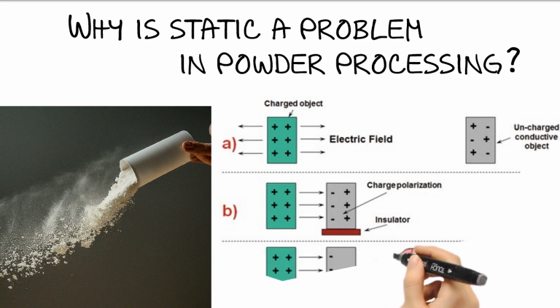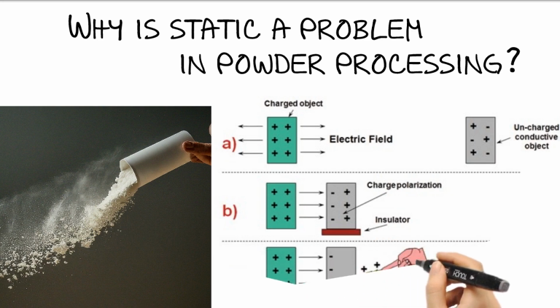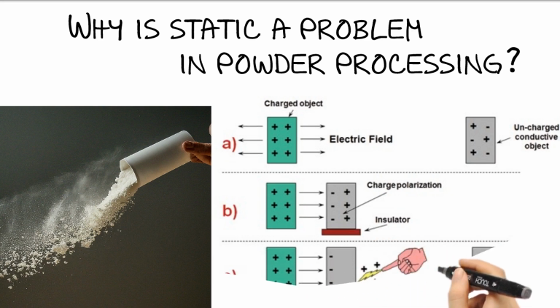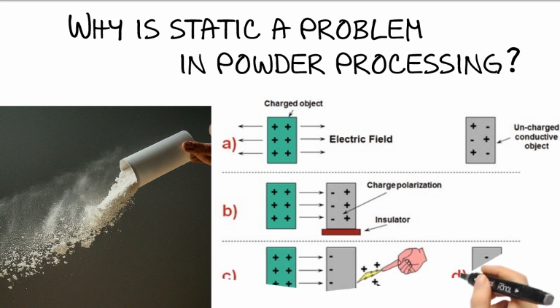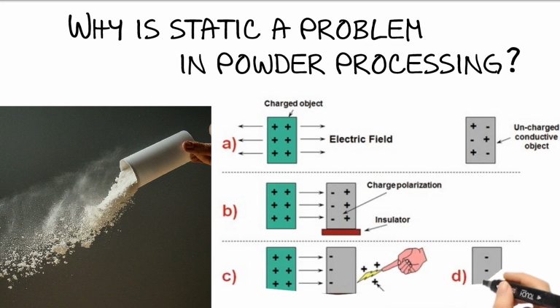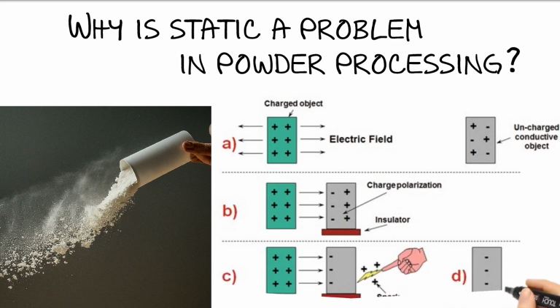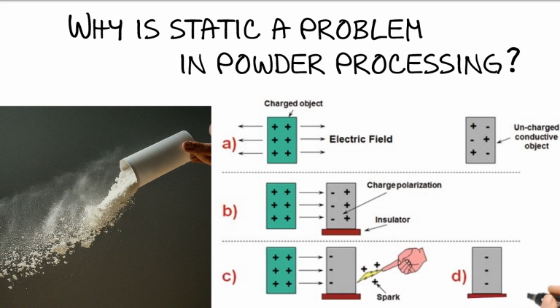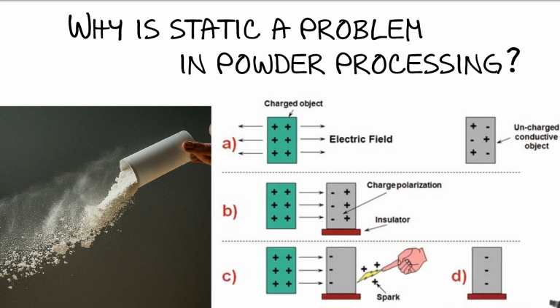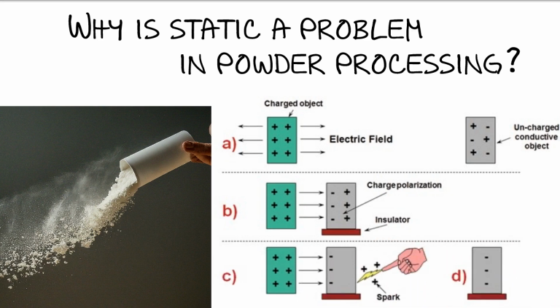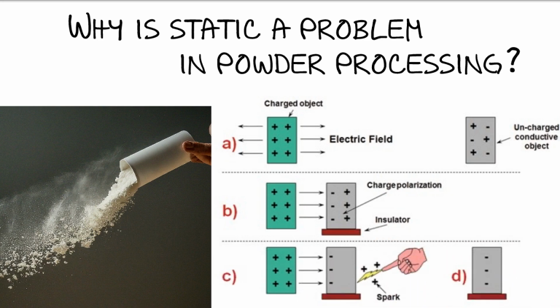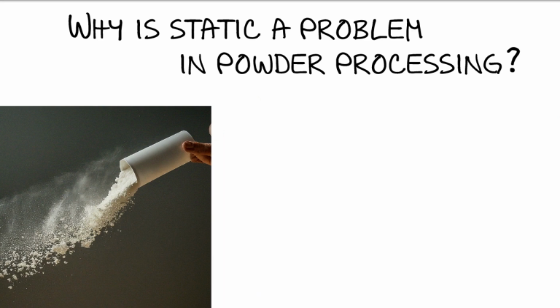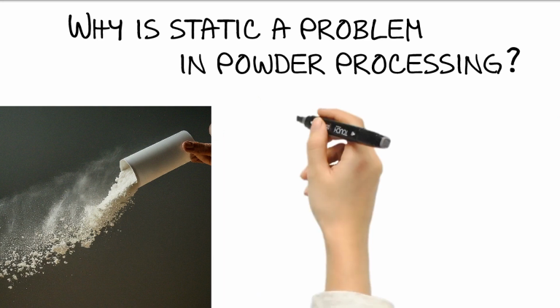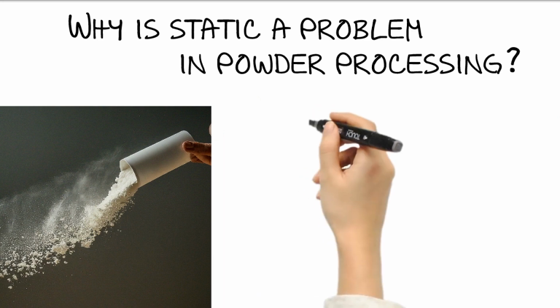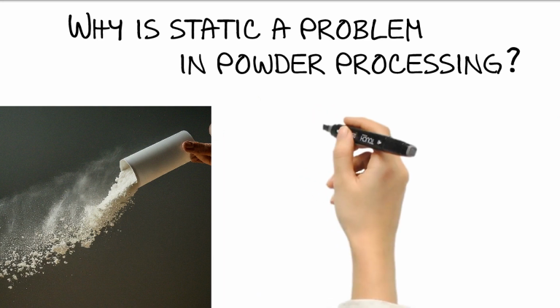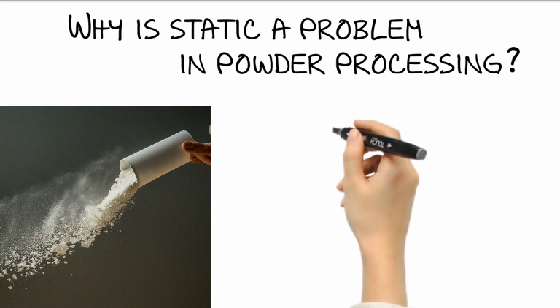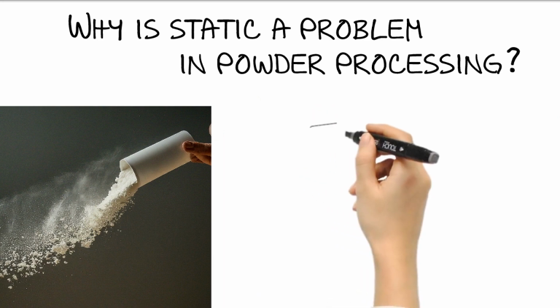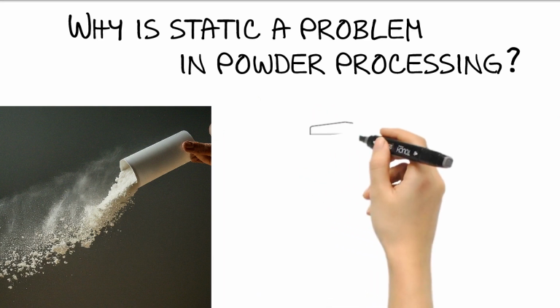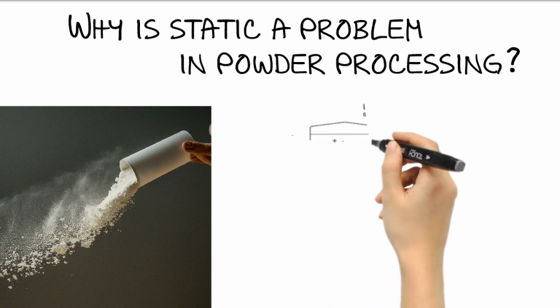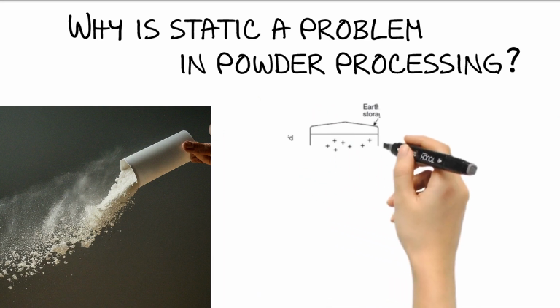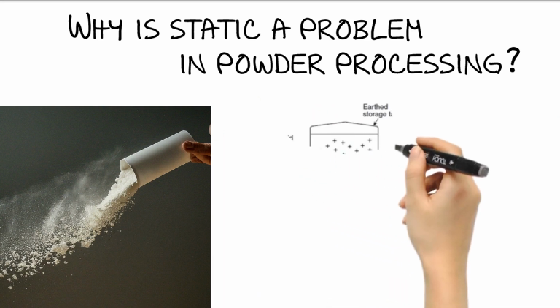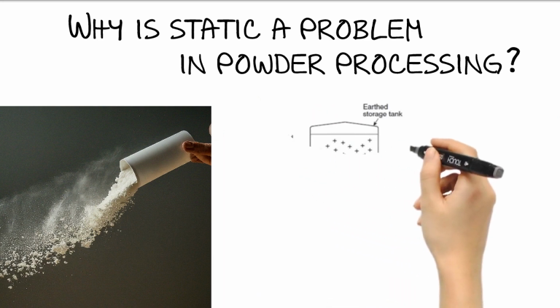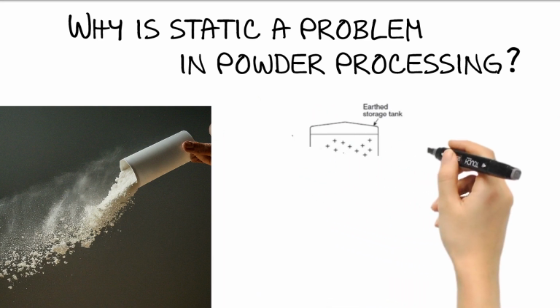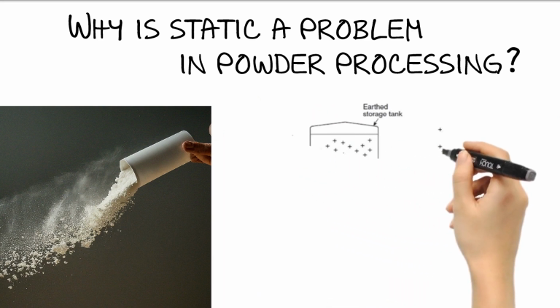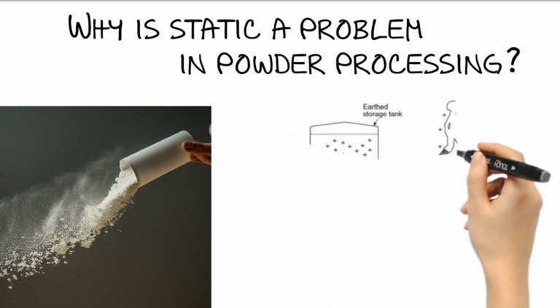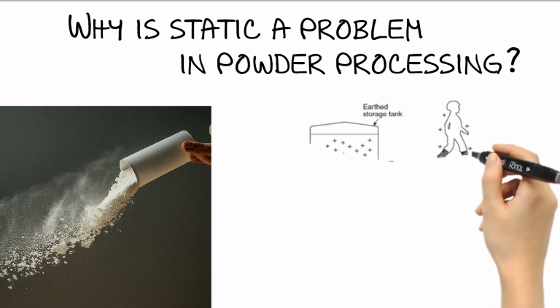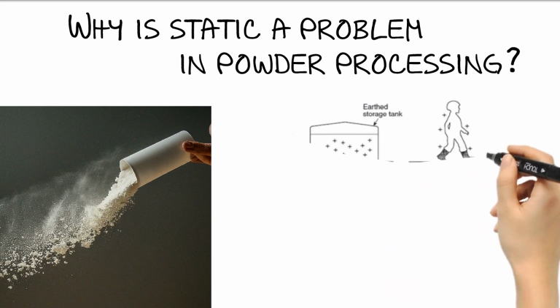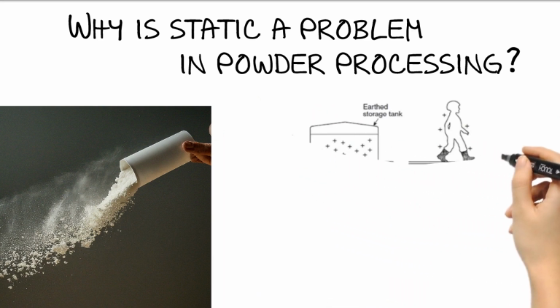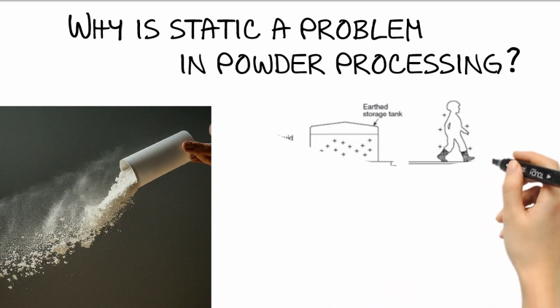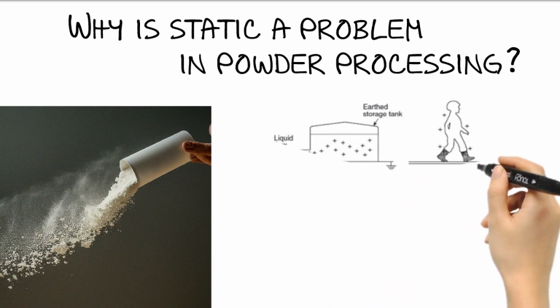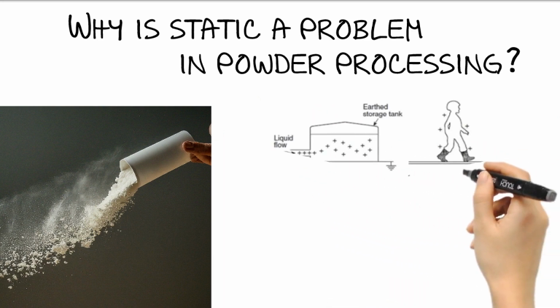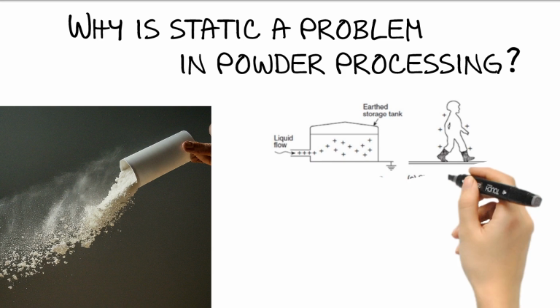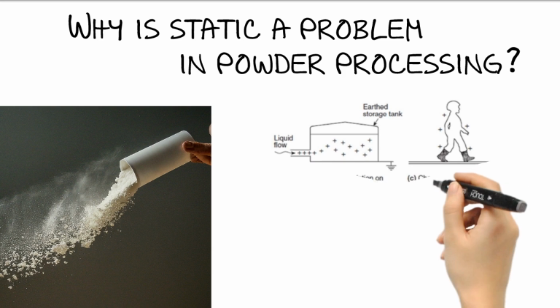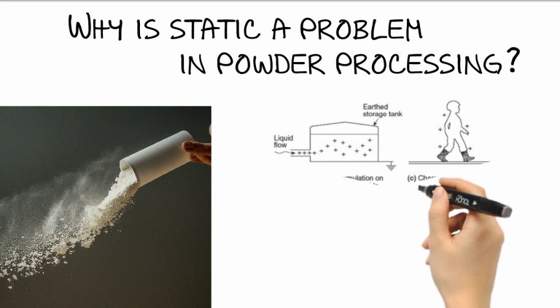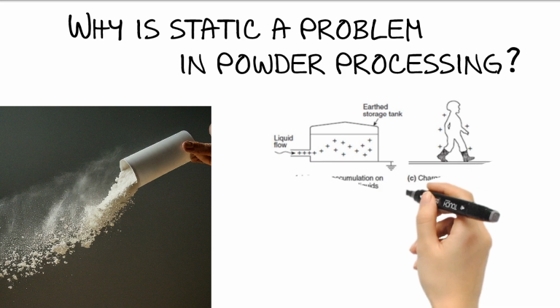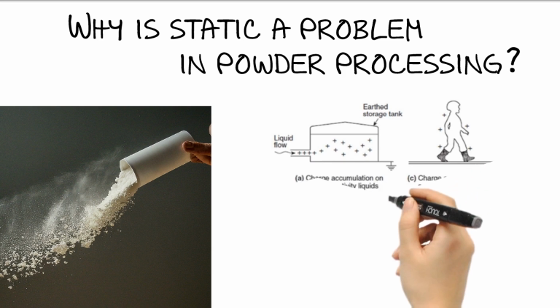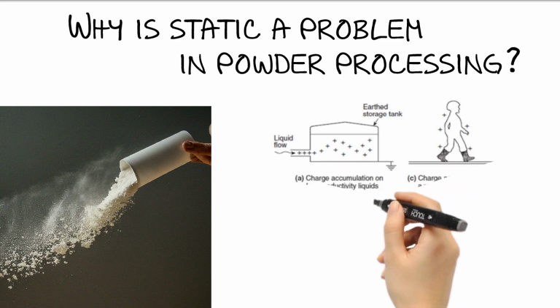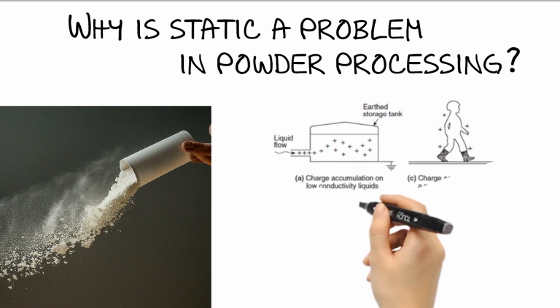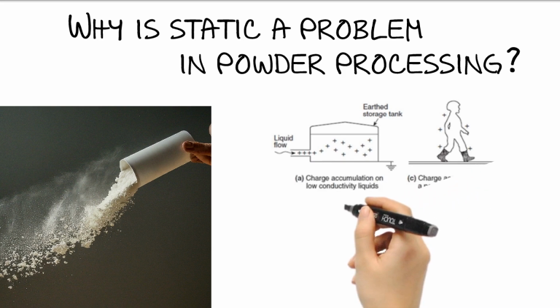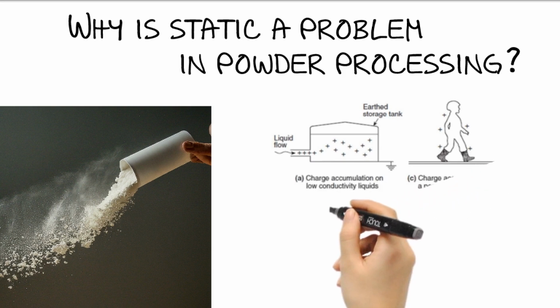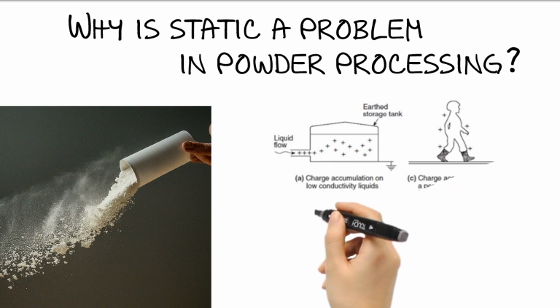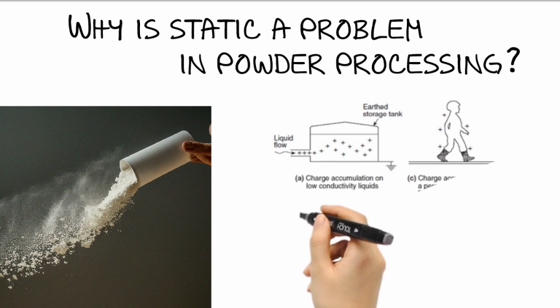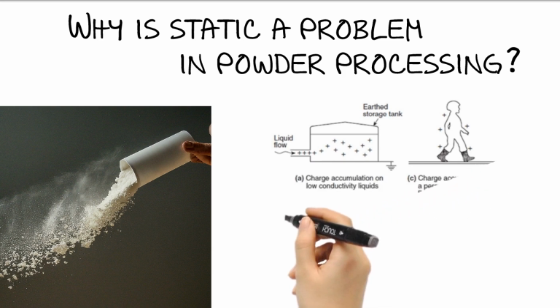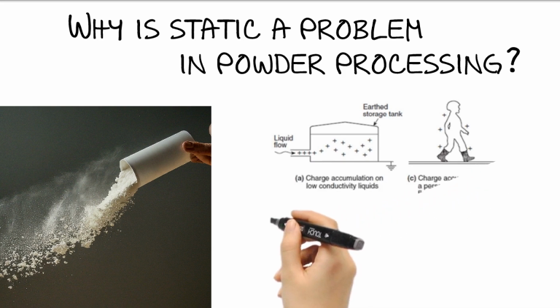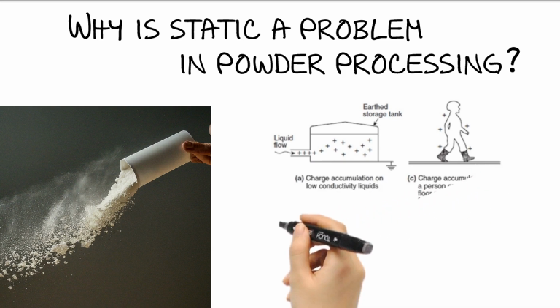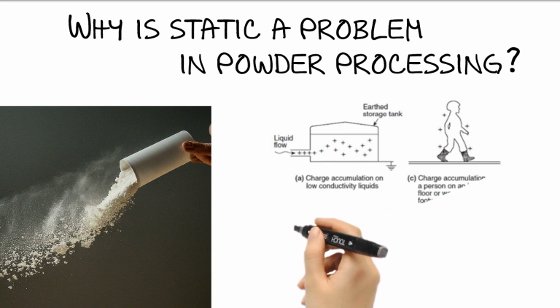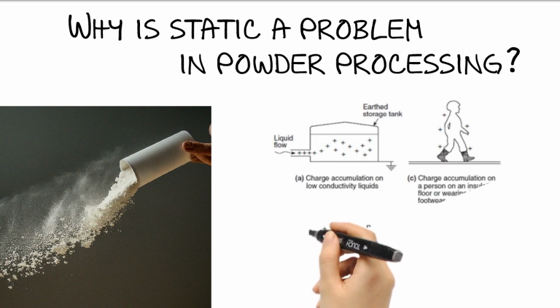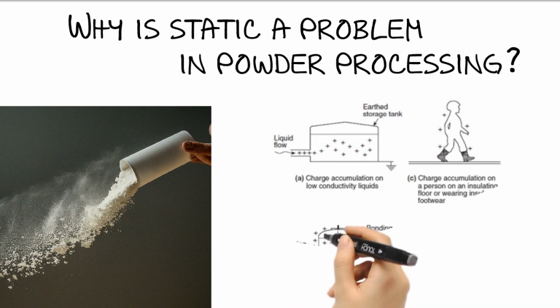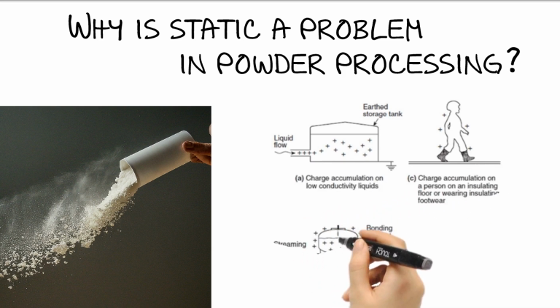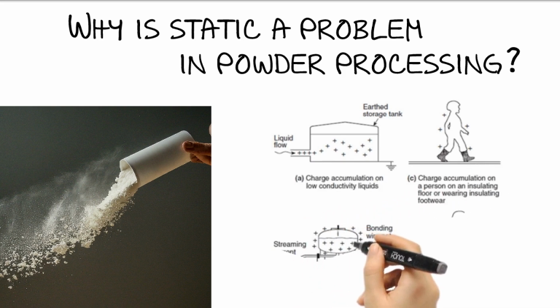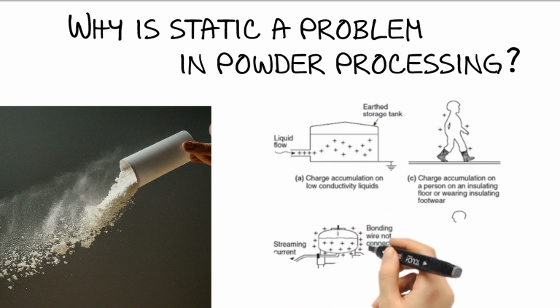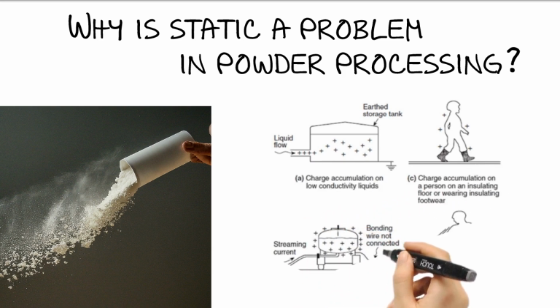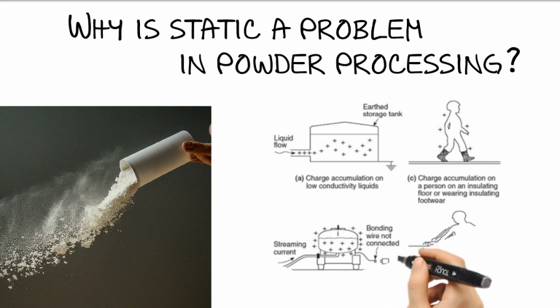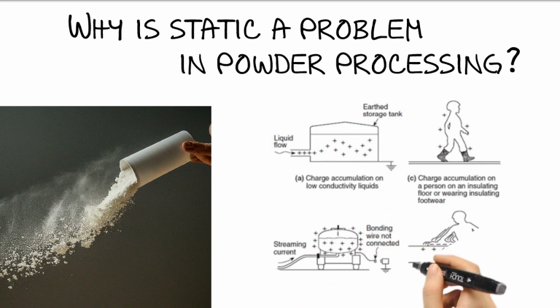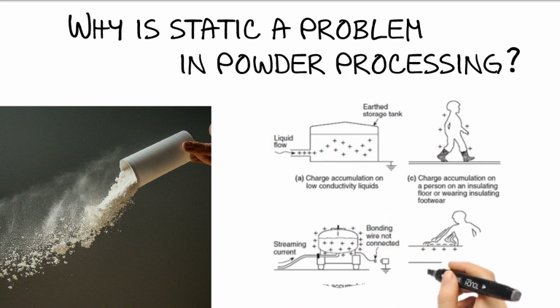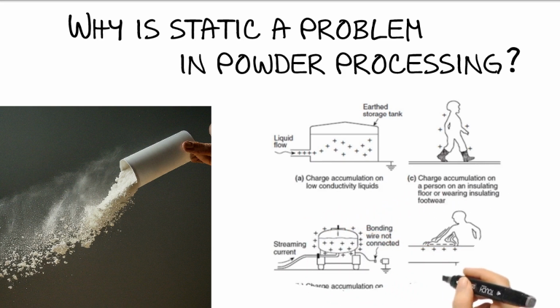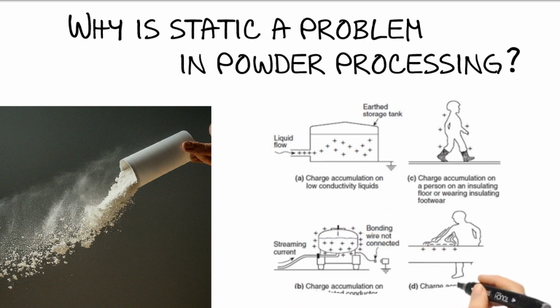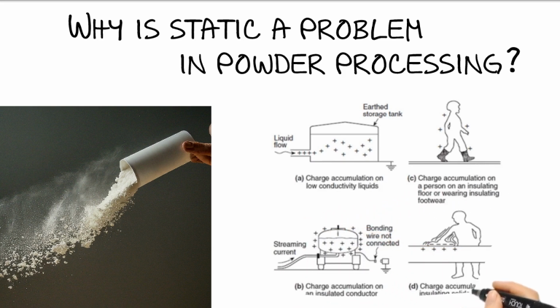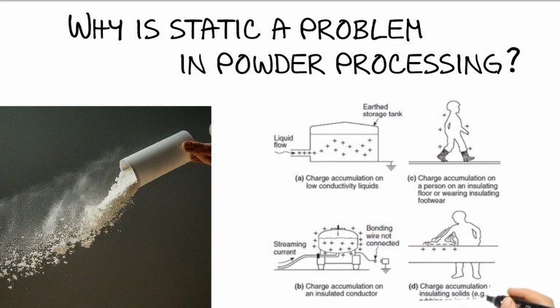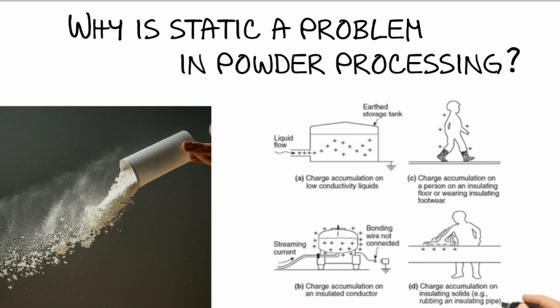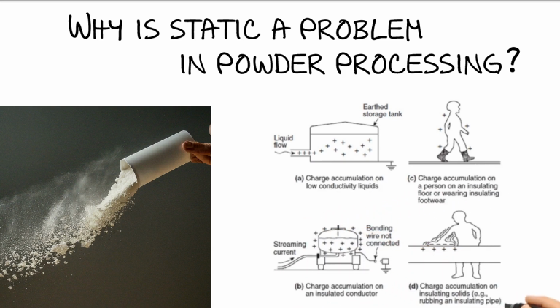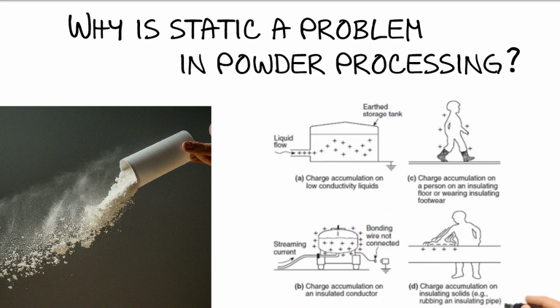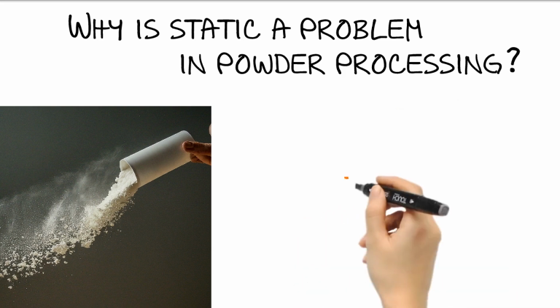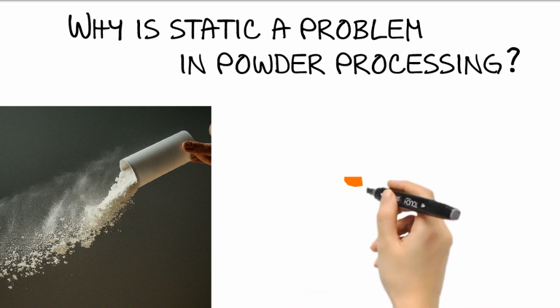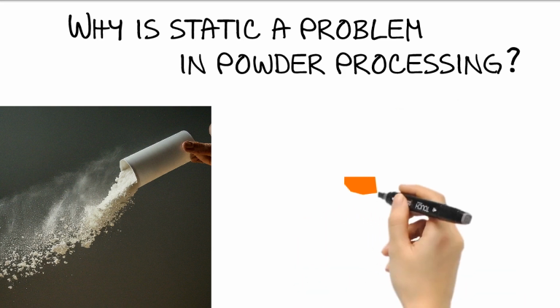The real danger of static charge is when the charge builds up. If it gets too high, it can discharge as a spark.